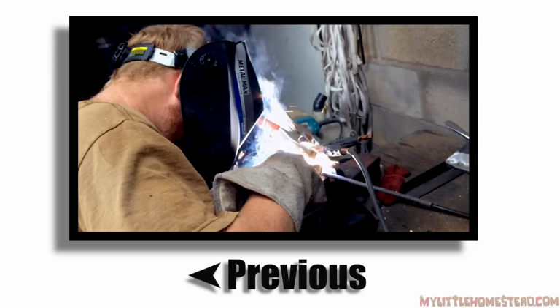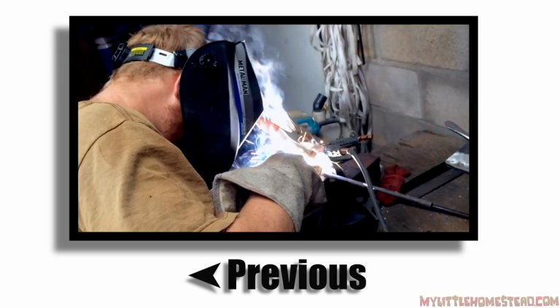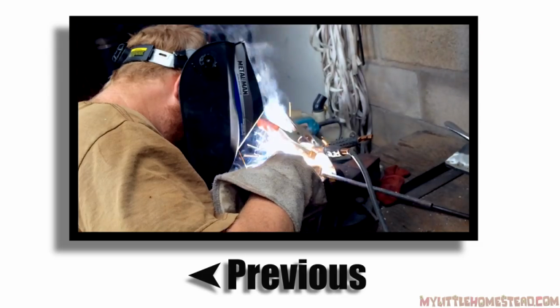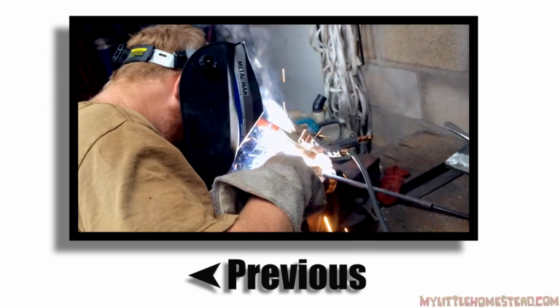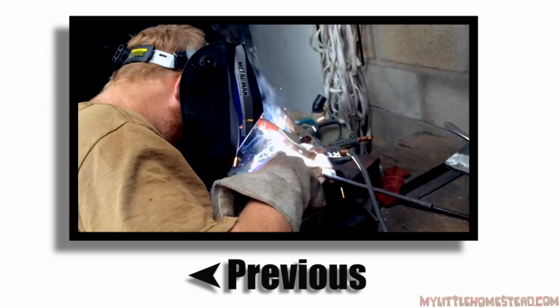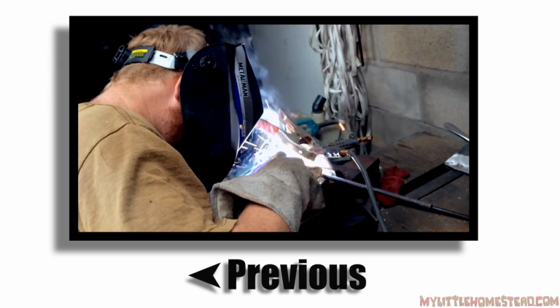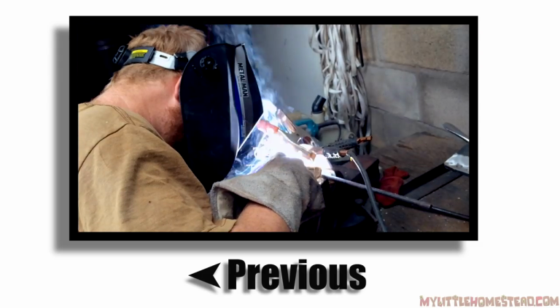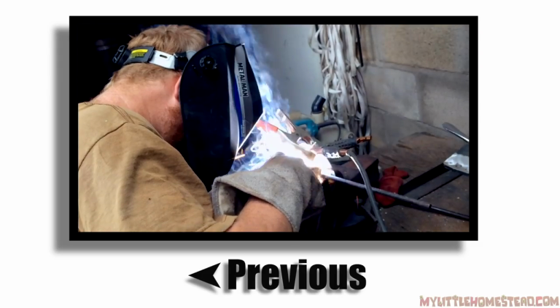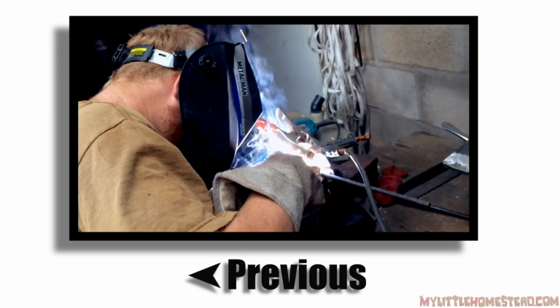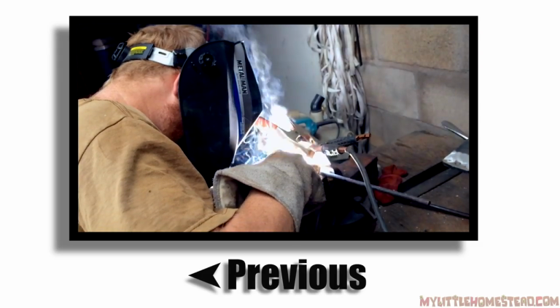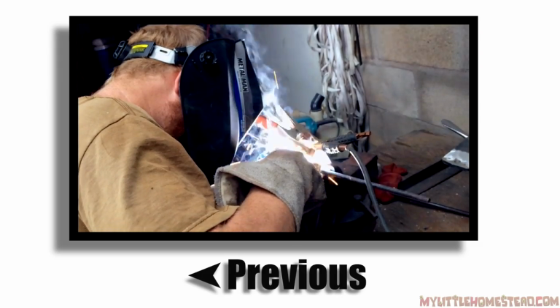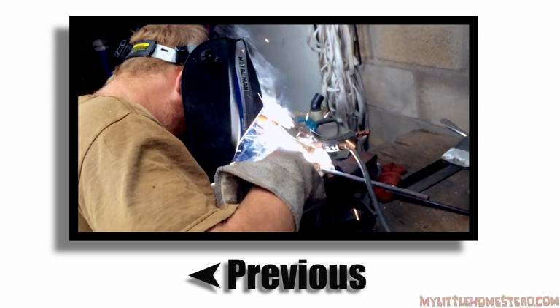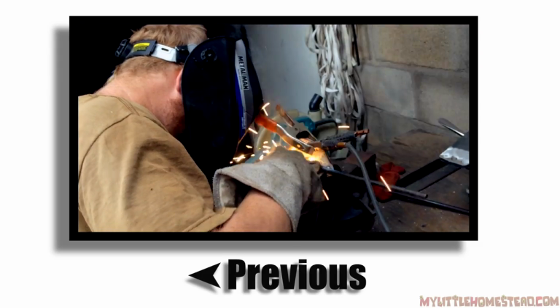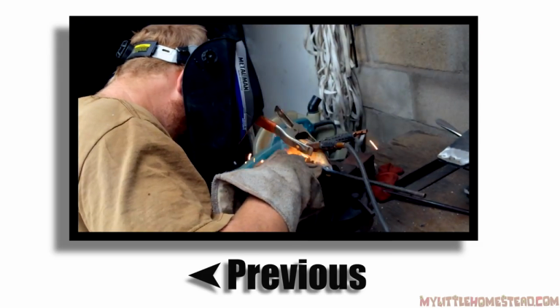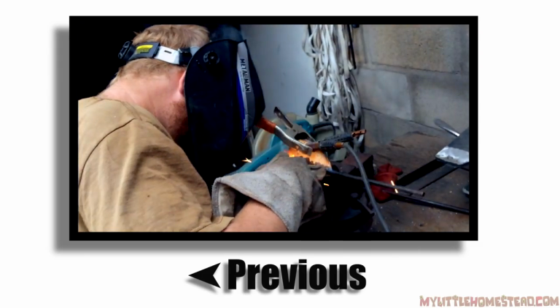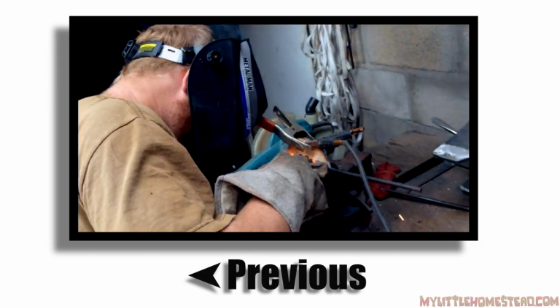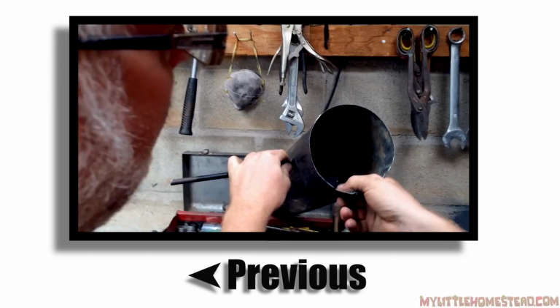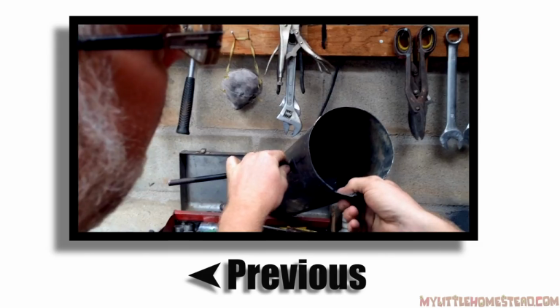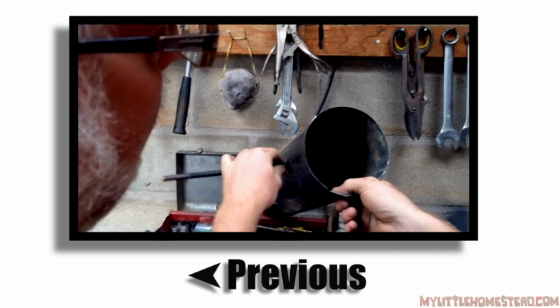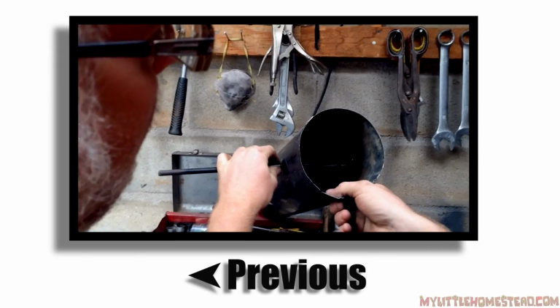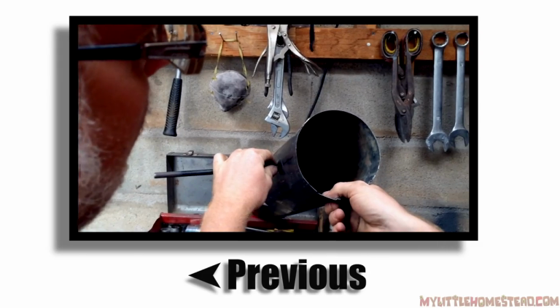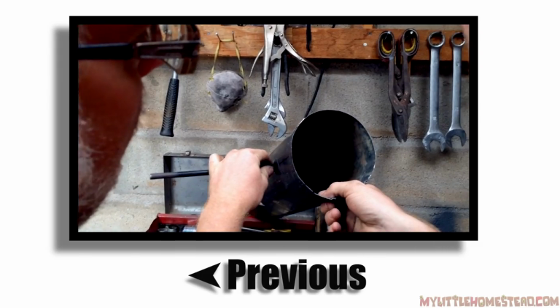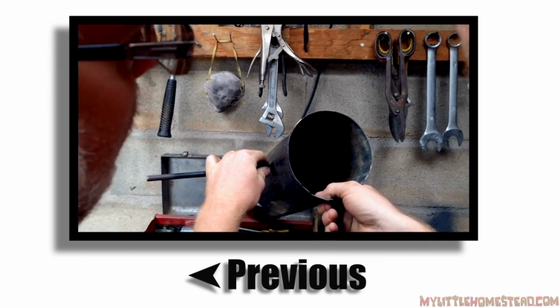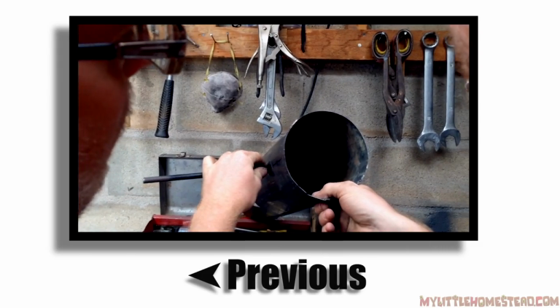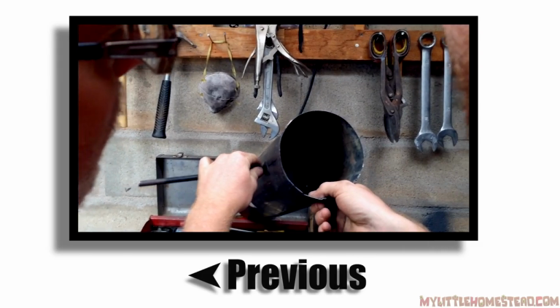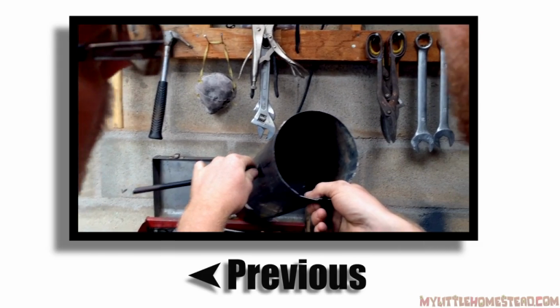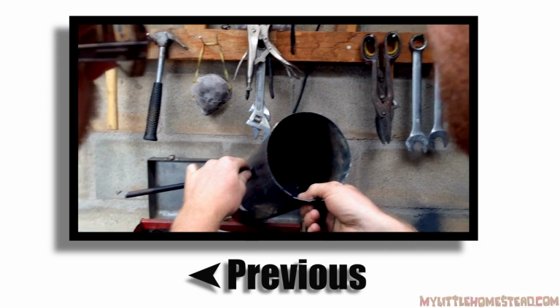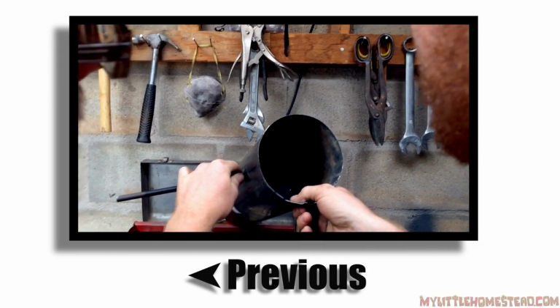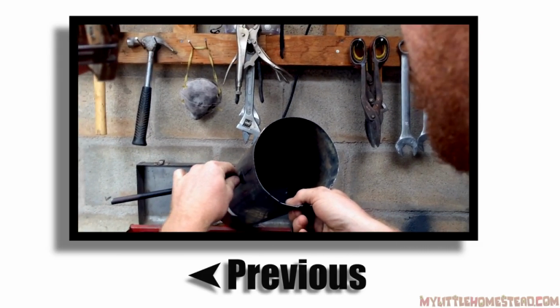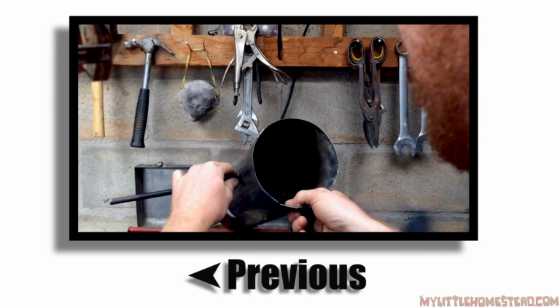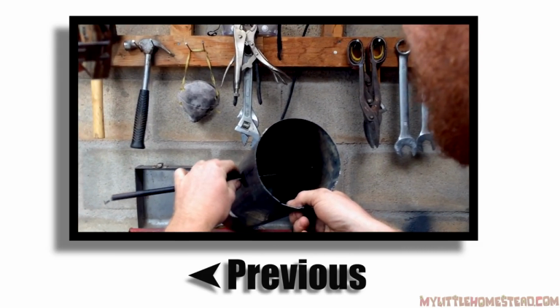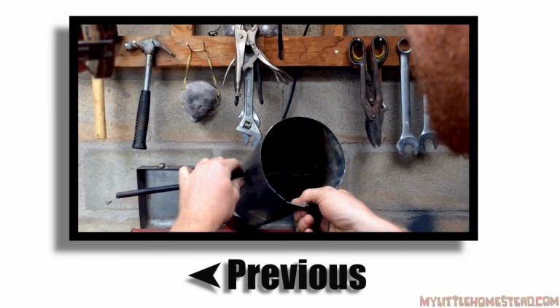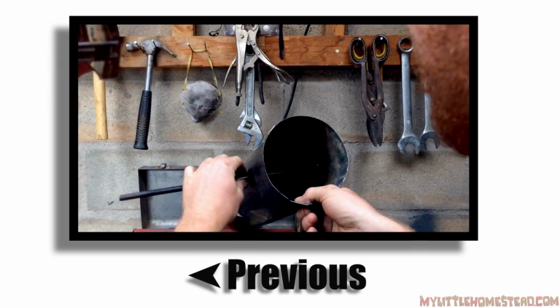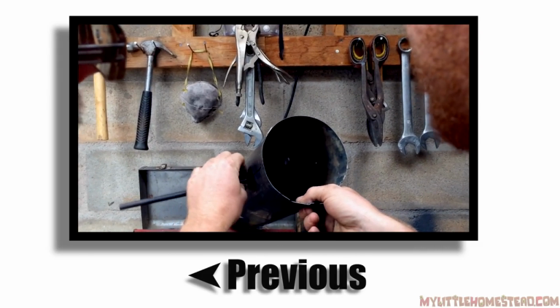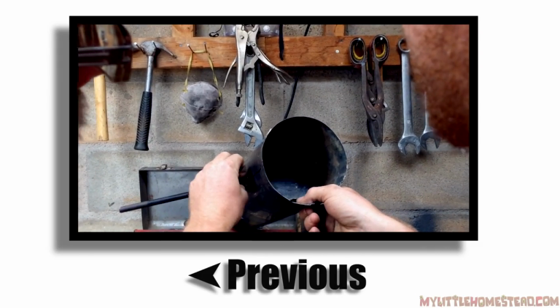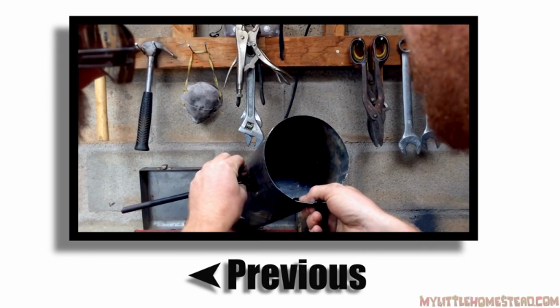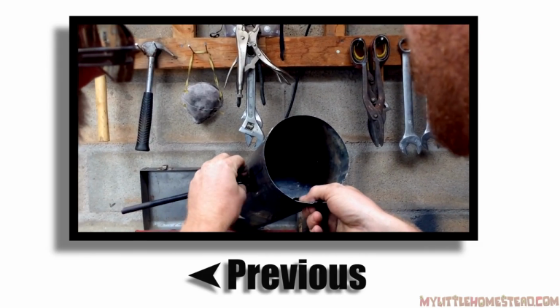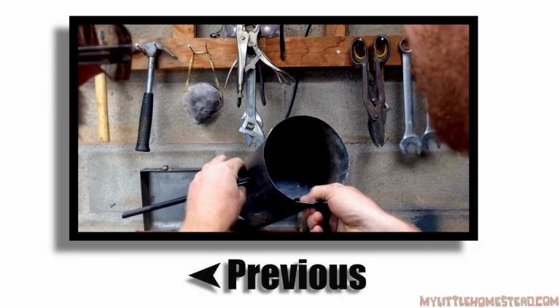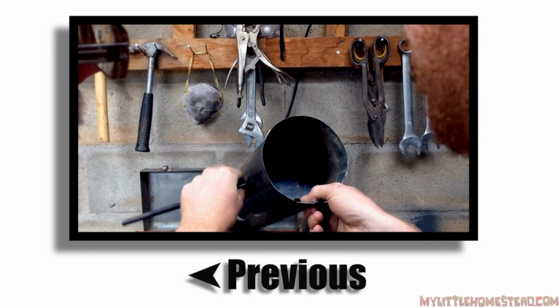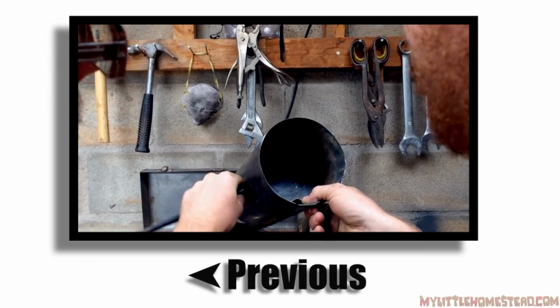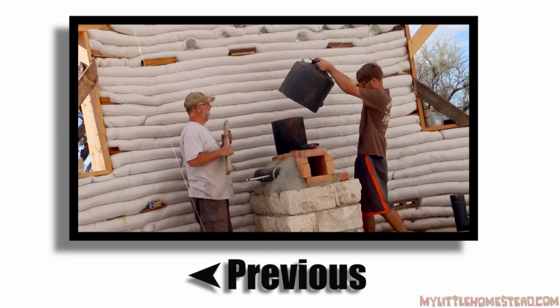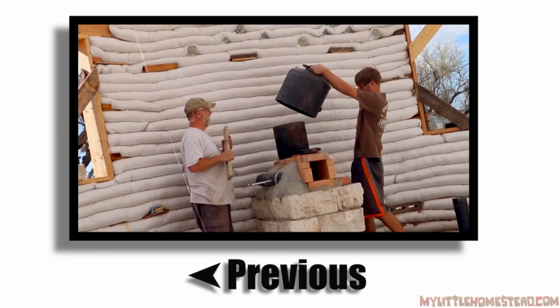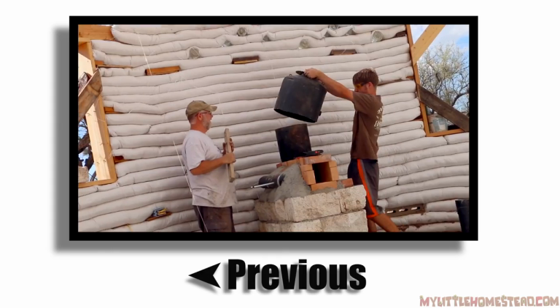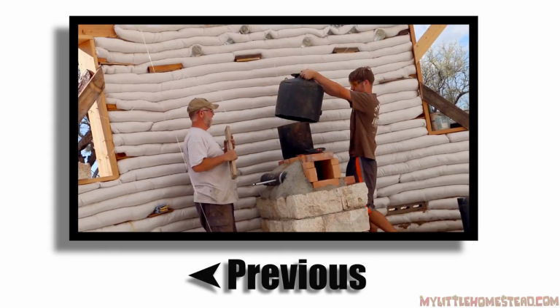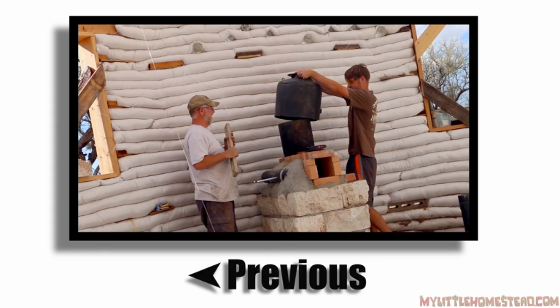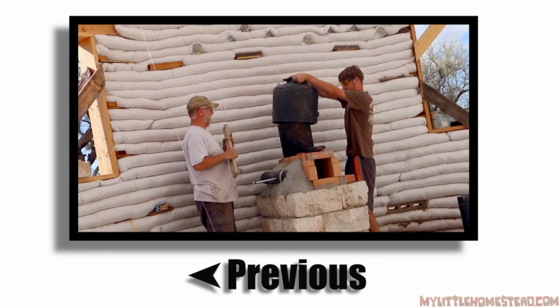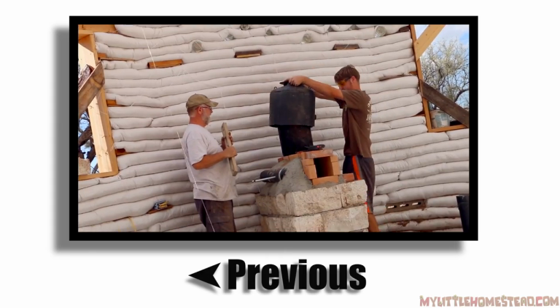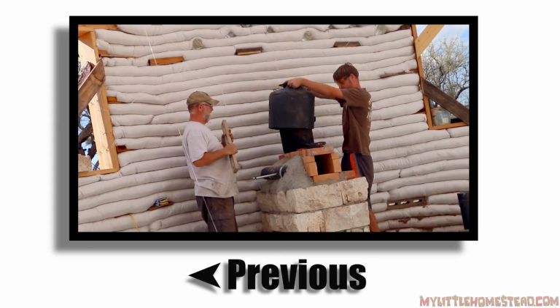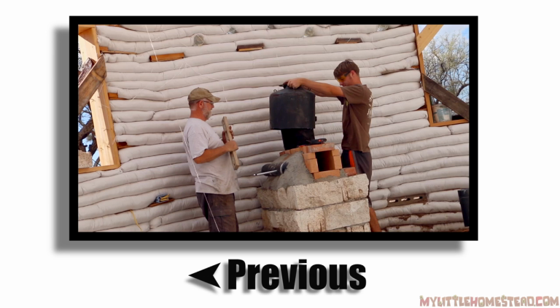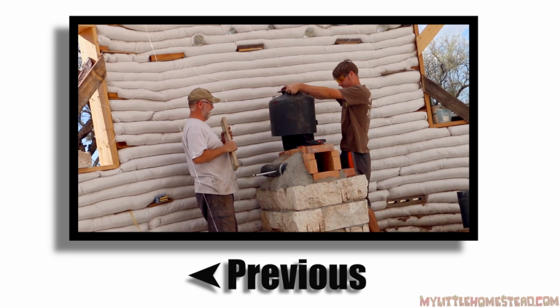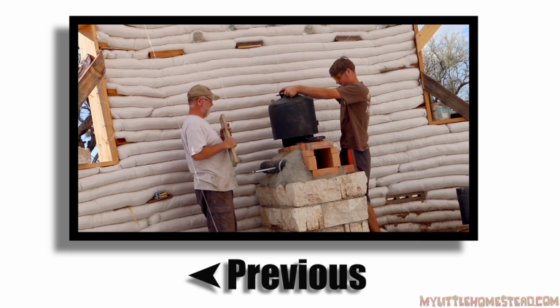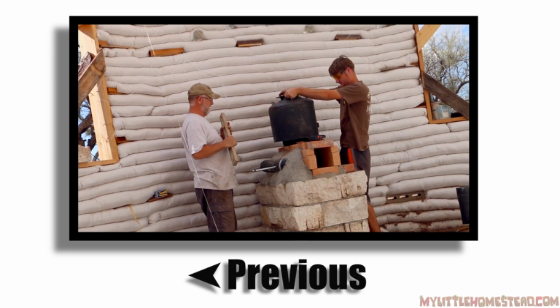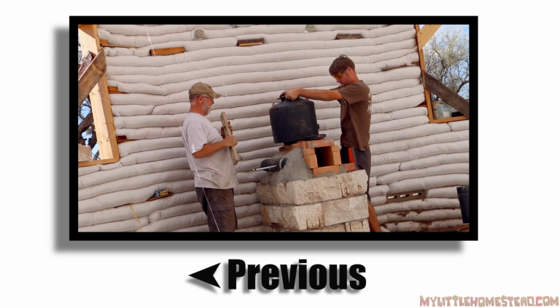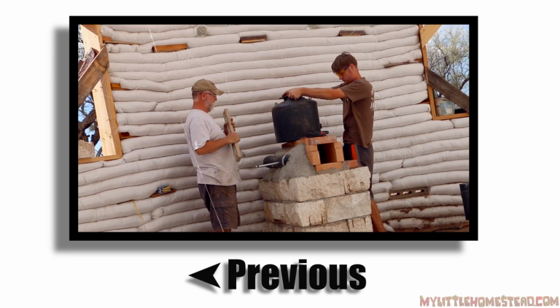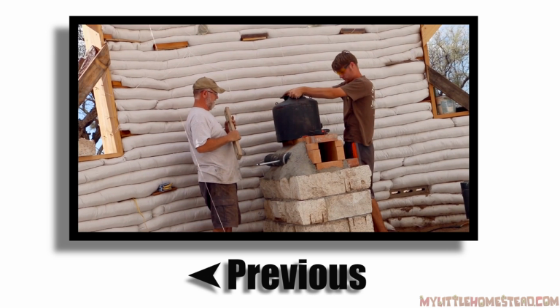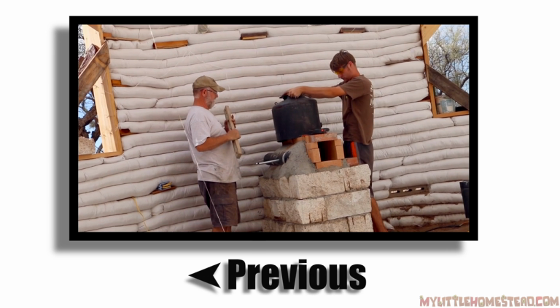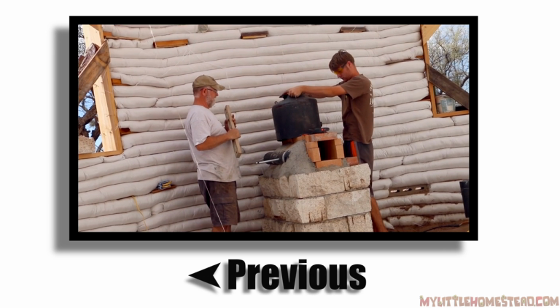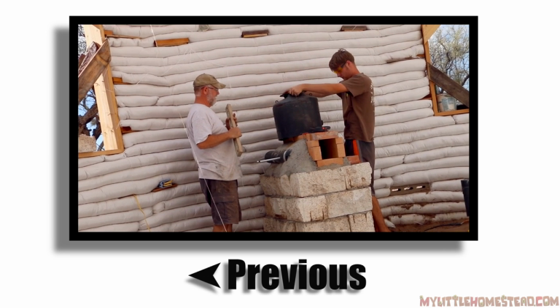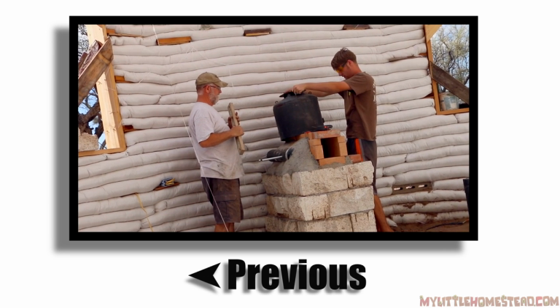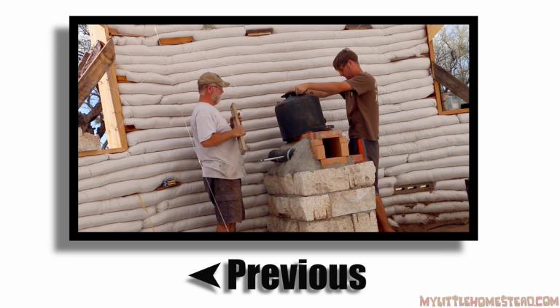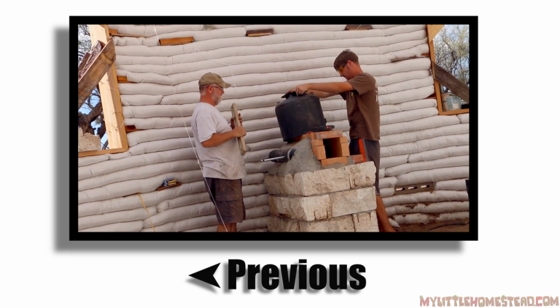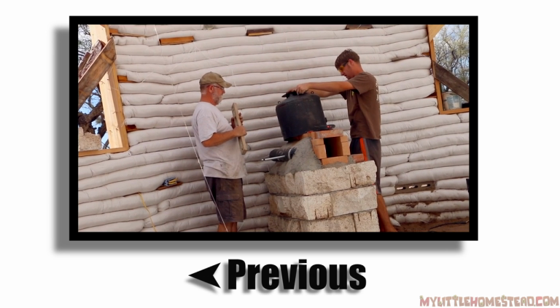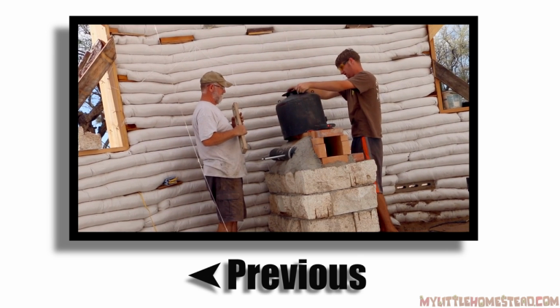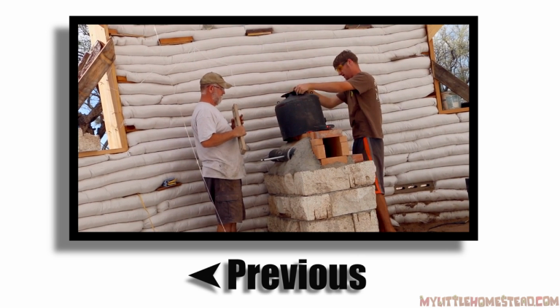Last time, we built the air intake and found the parts needed for the combustion chamber on our Dragon Rocket Stove.